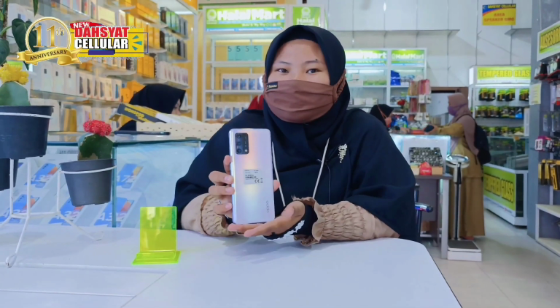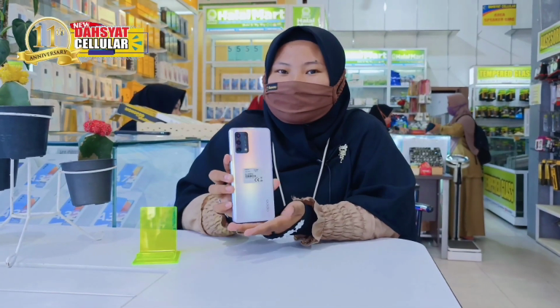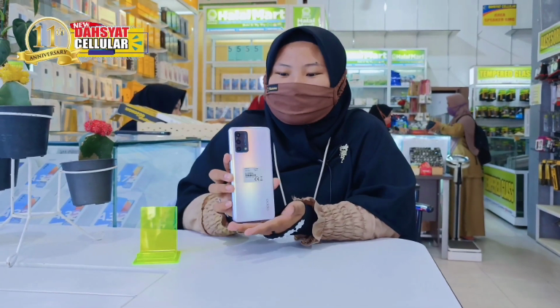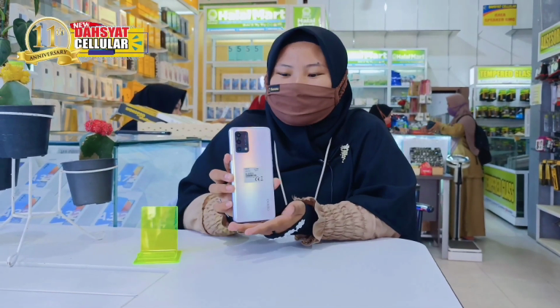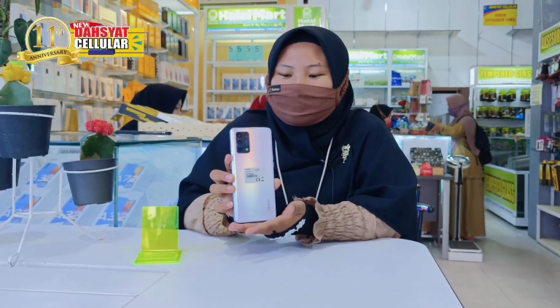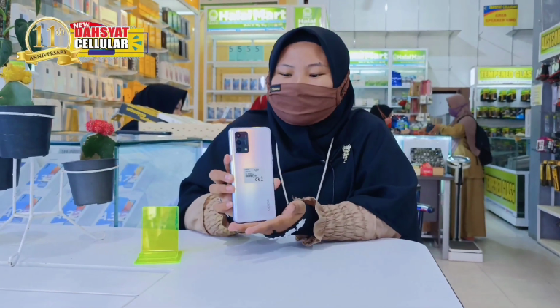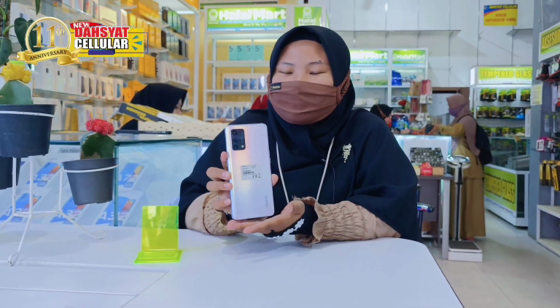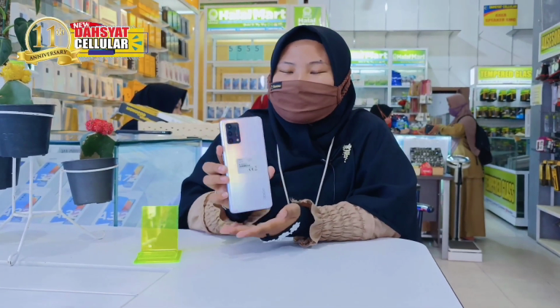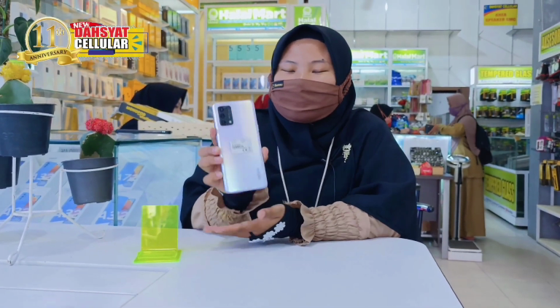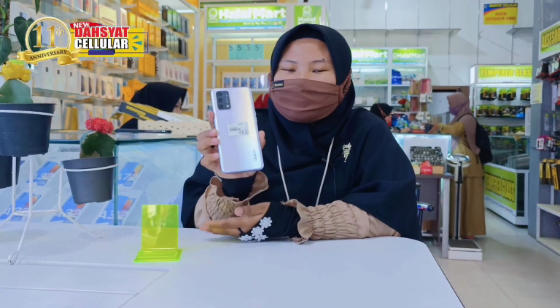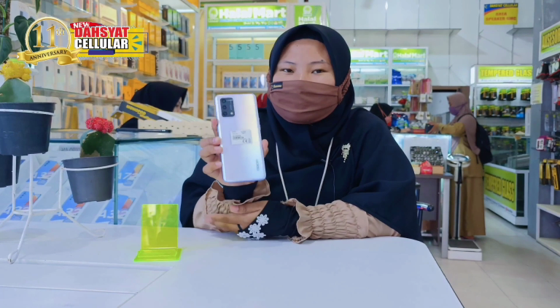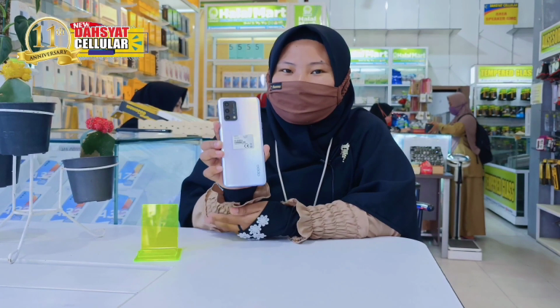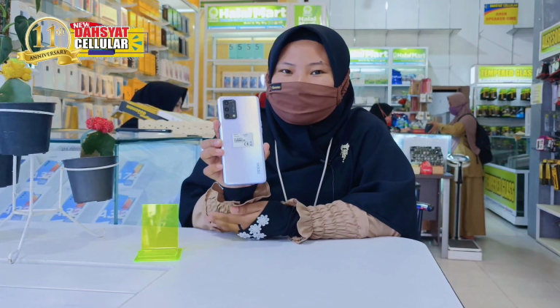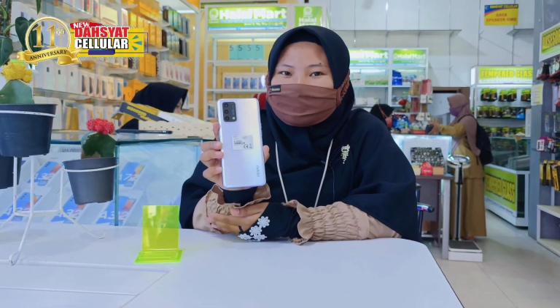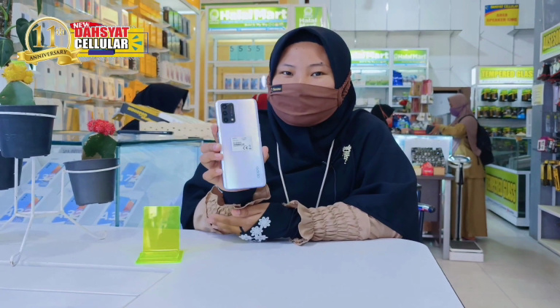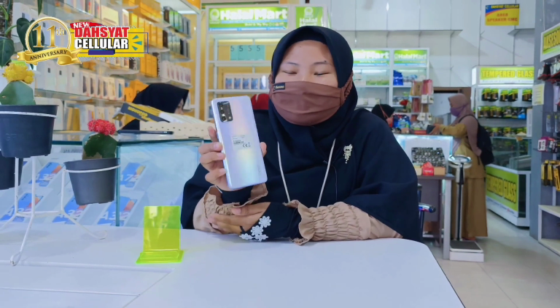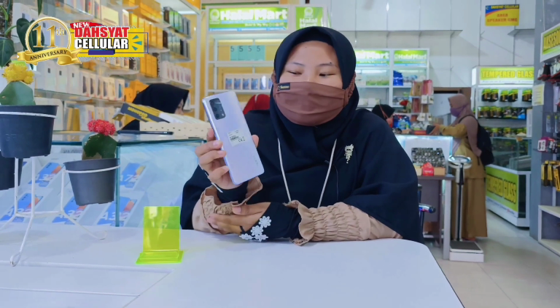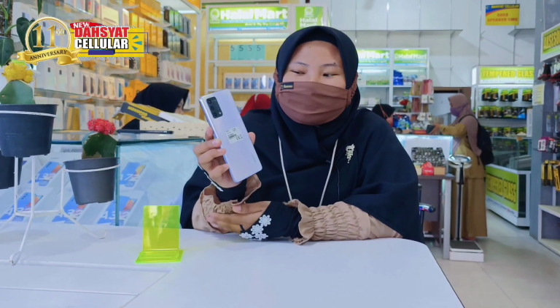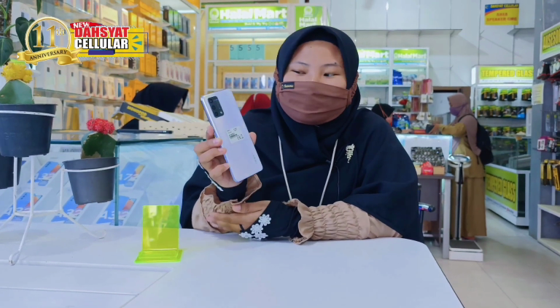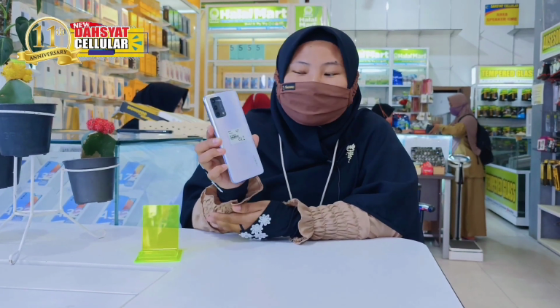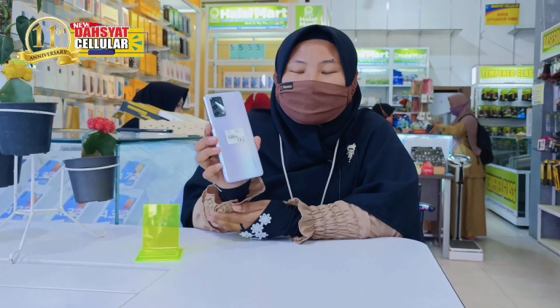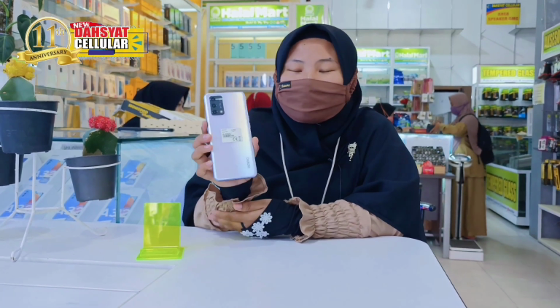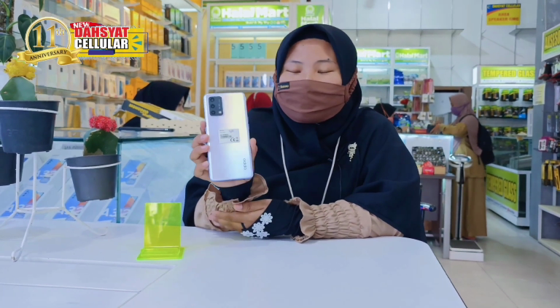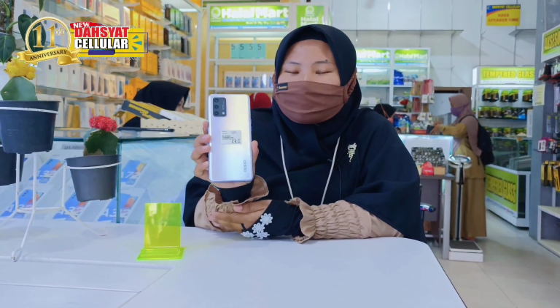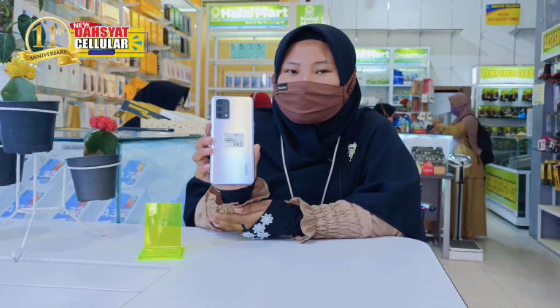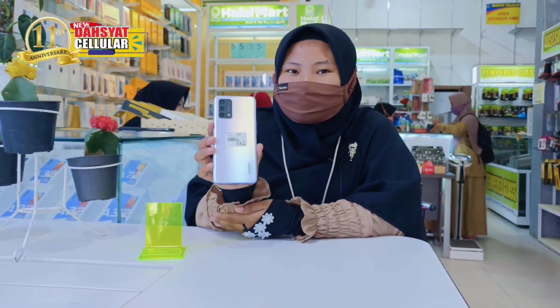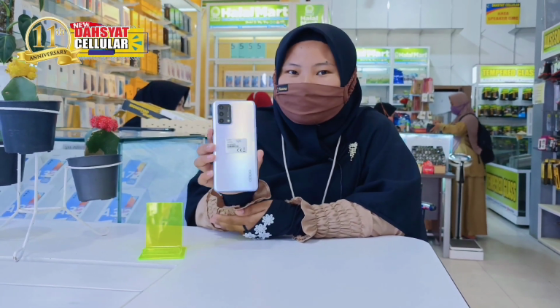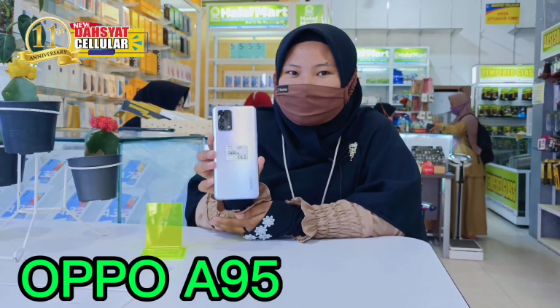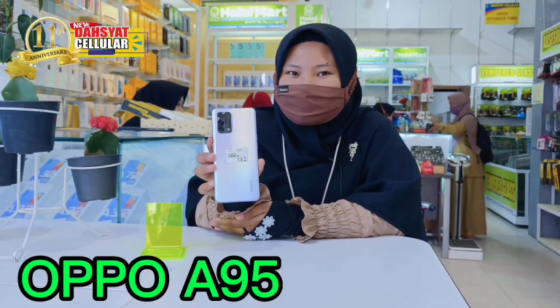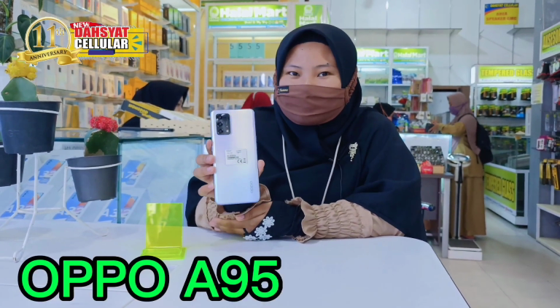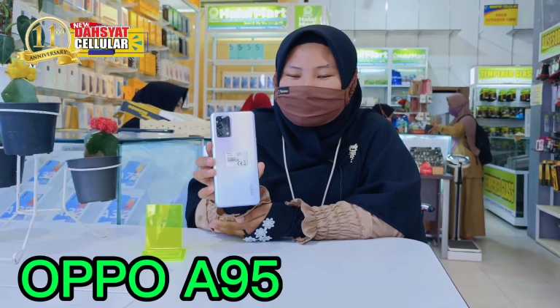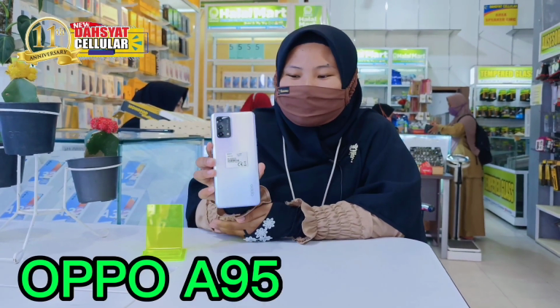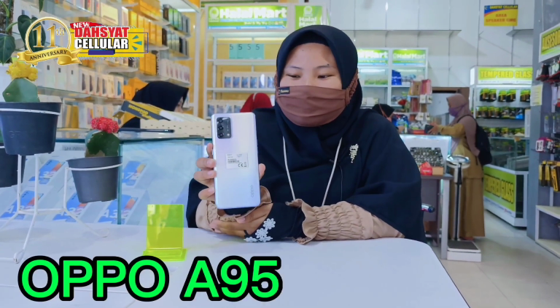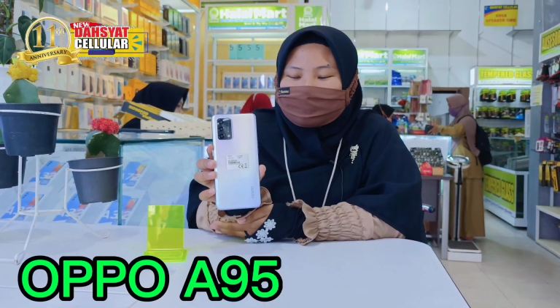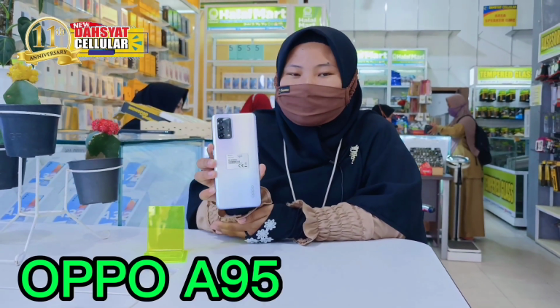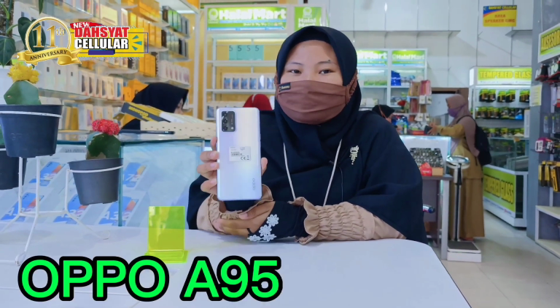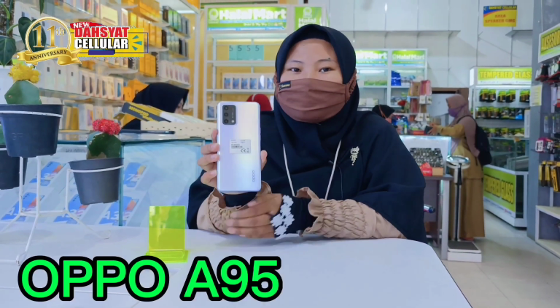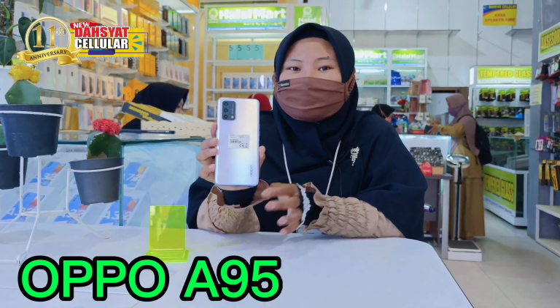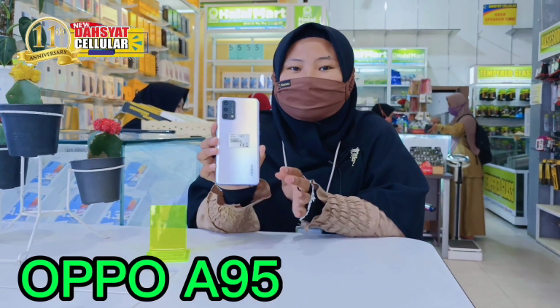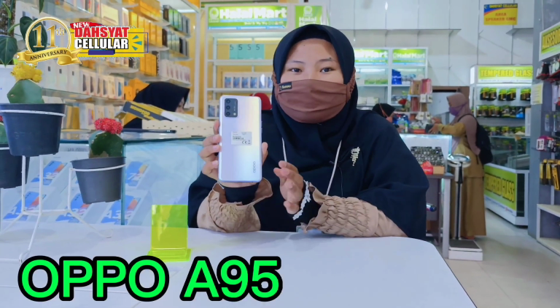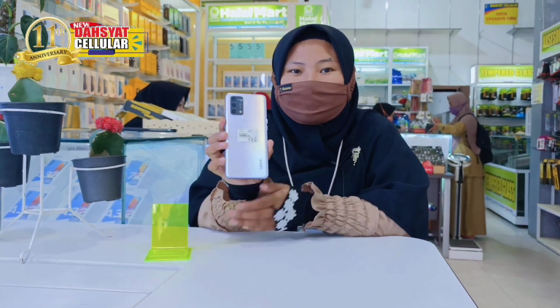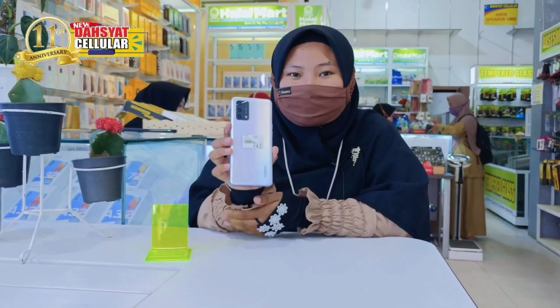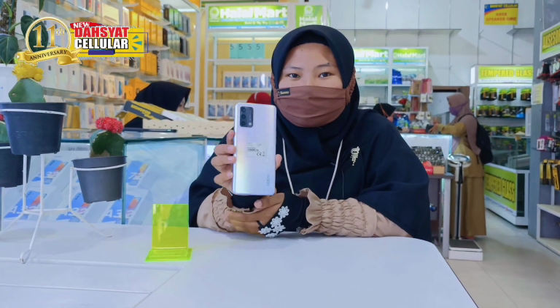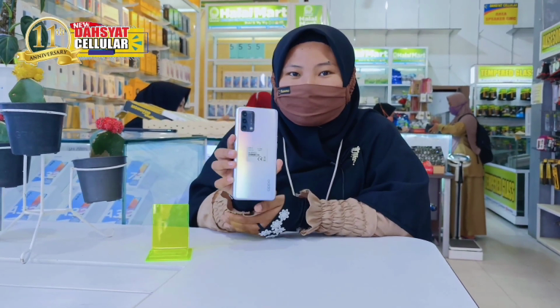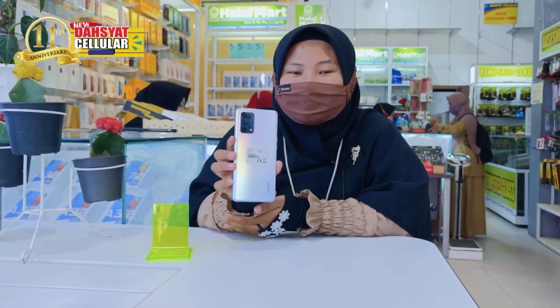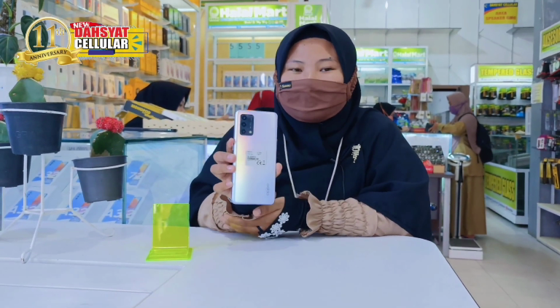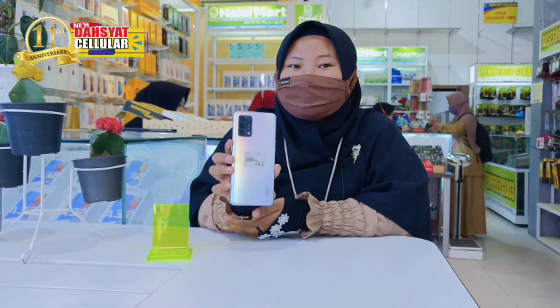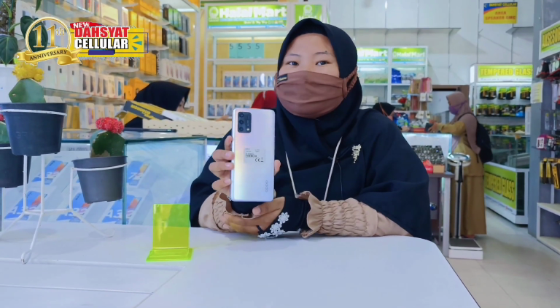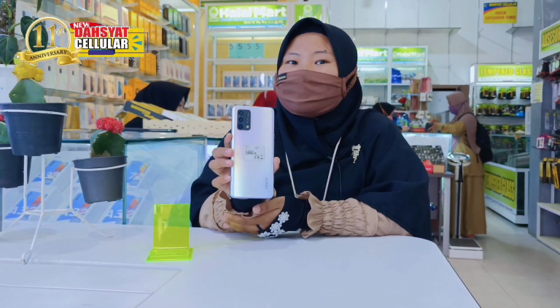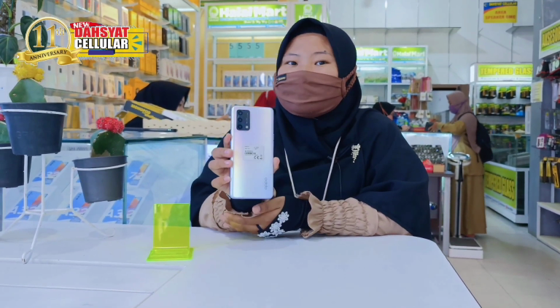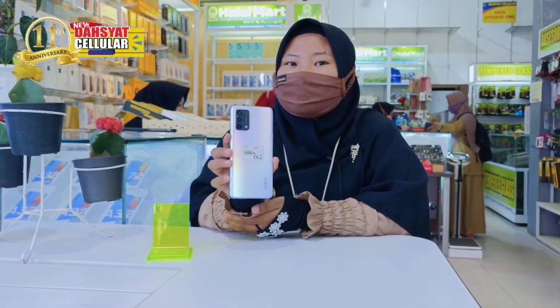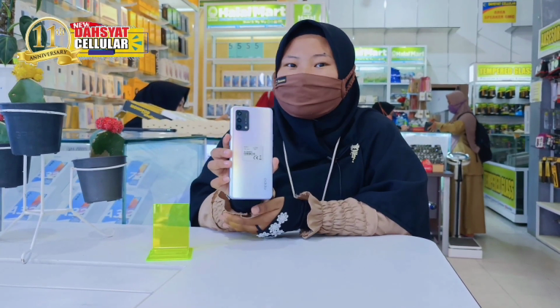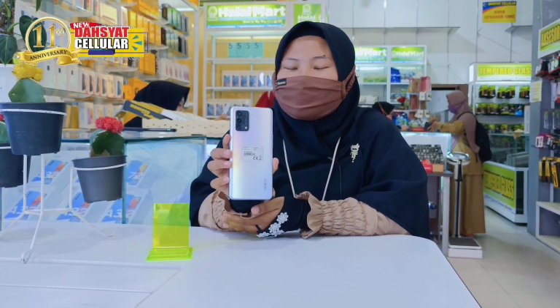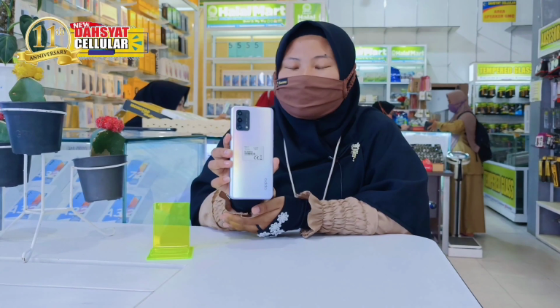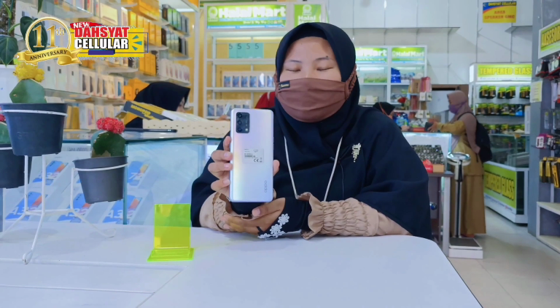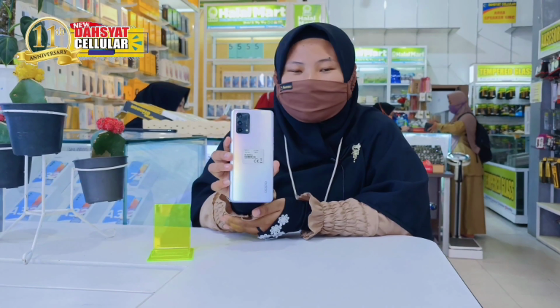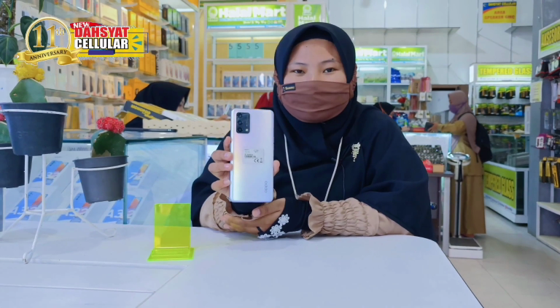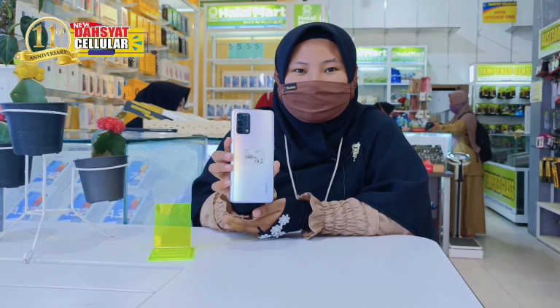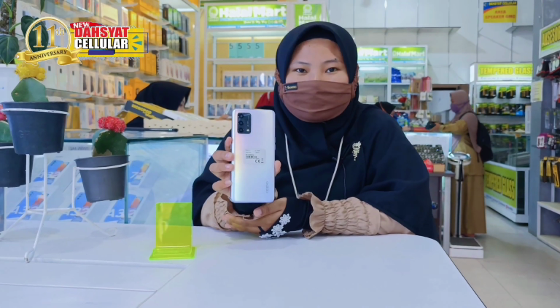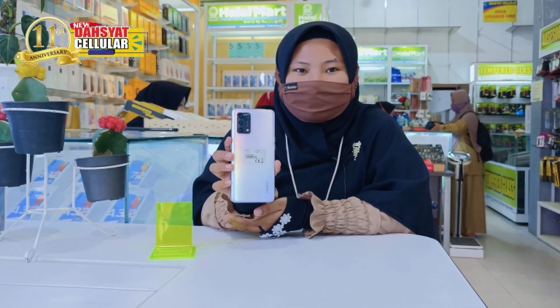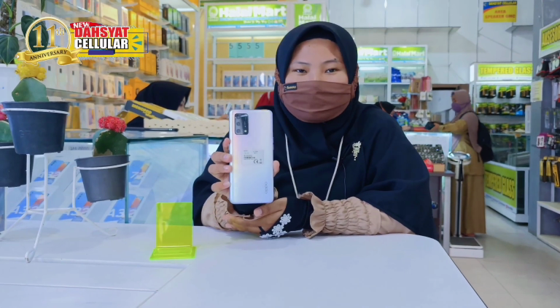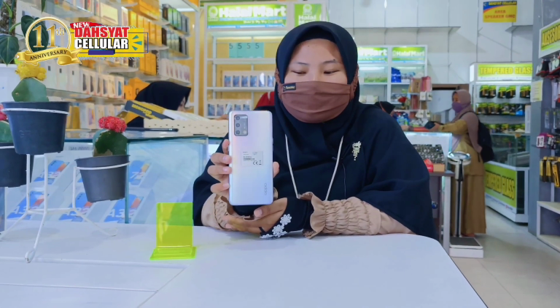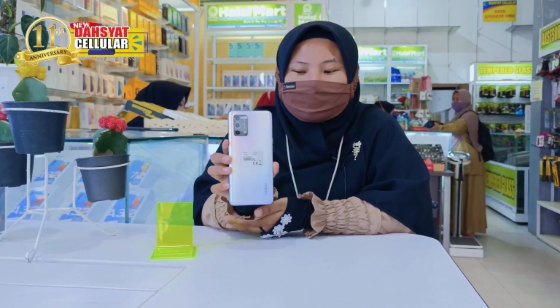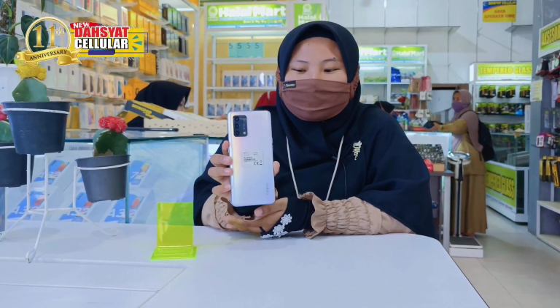Kebetulan sekali di tangan saya kali ini, ada produk OPPO A95, yaitu produk terbaru yang akan launching di akhir bulan November ini.